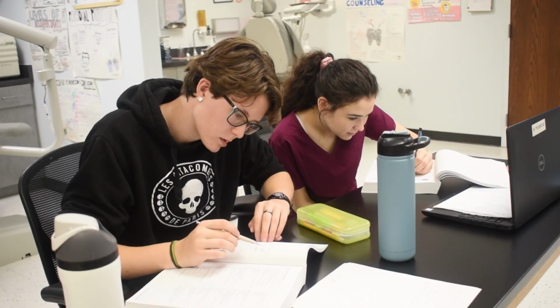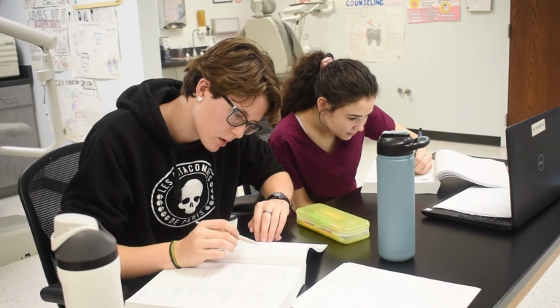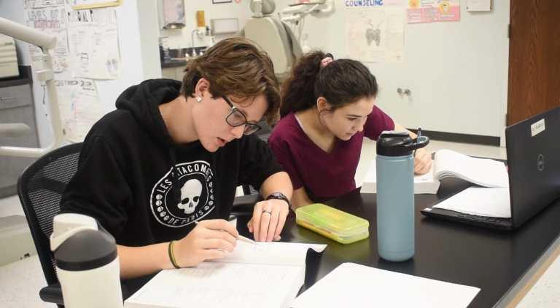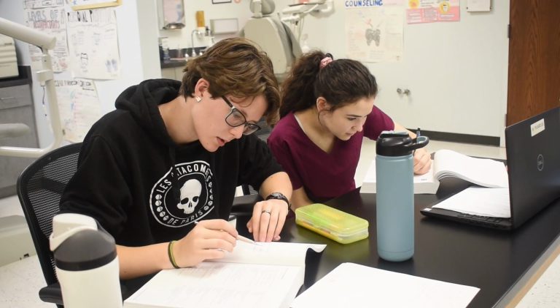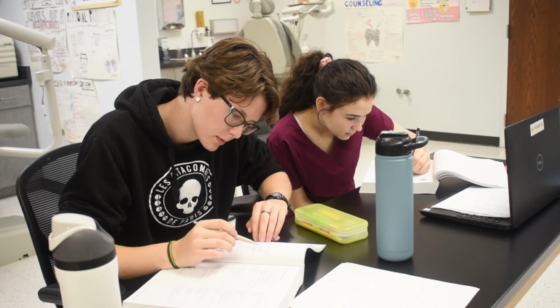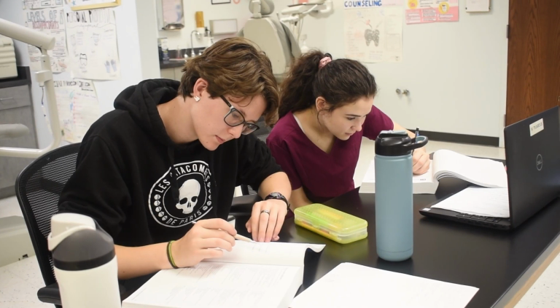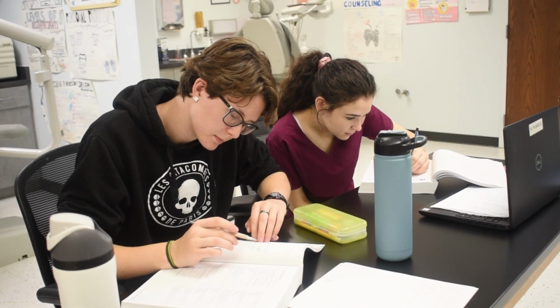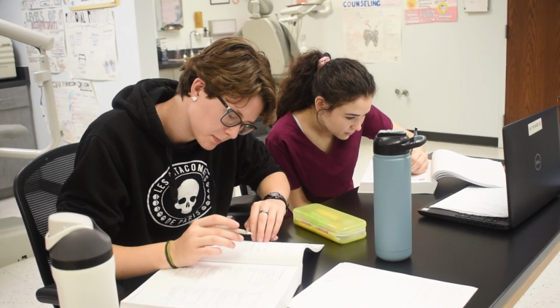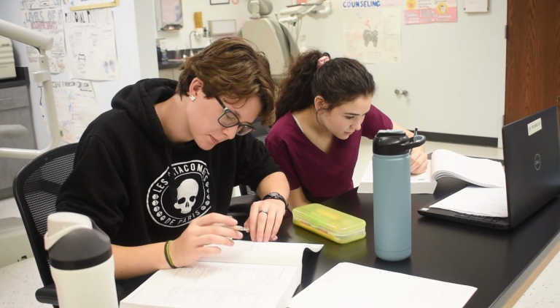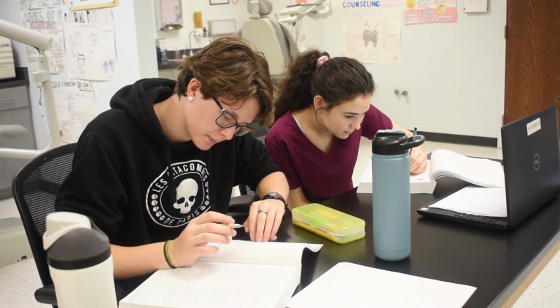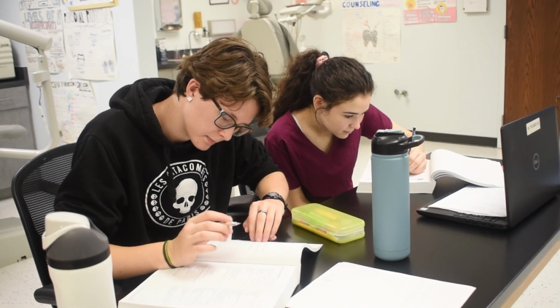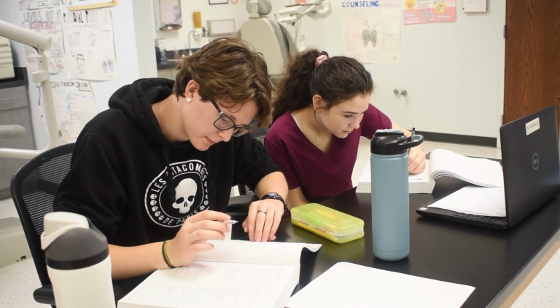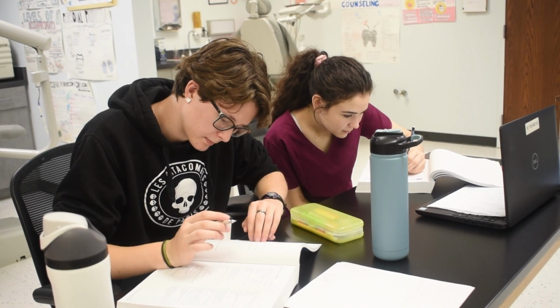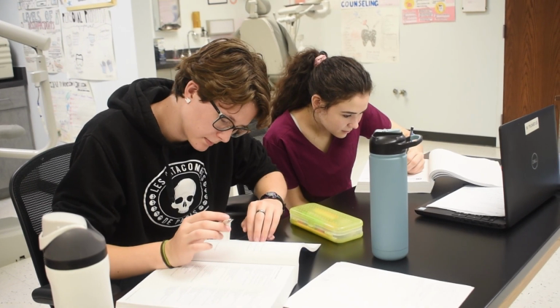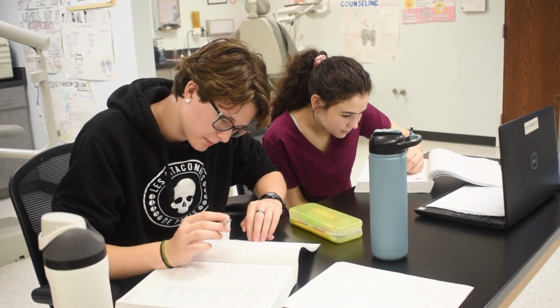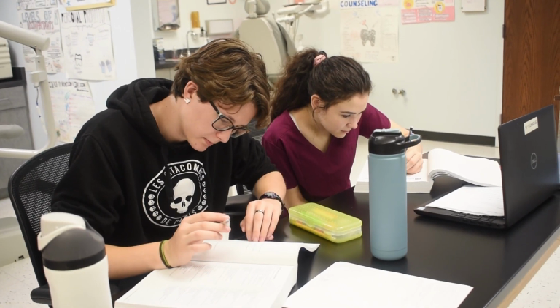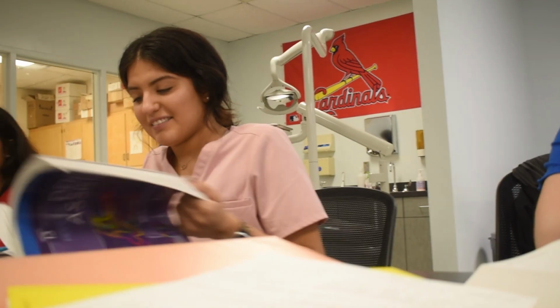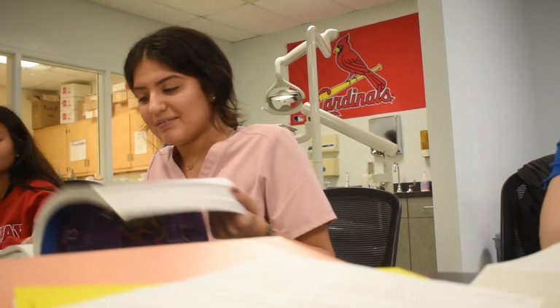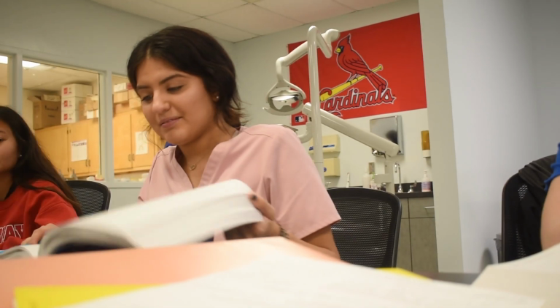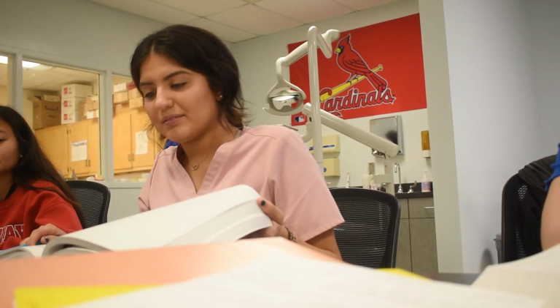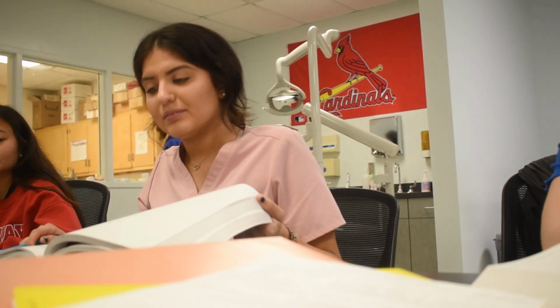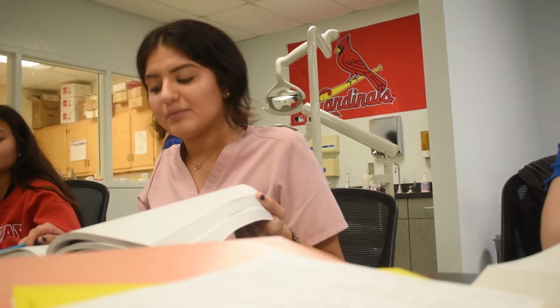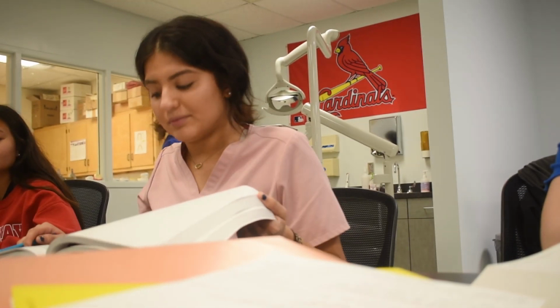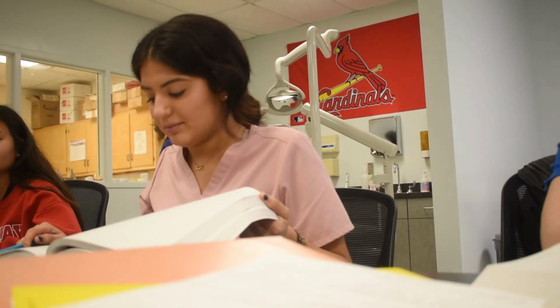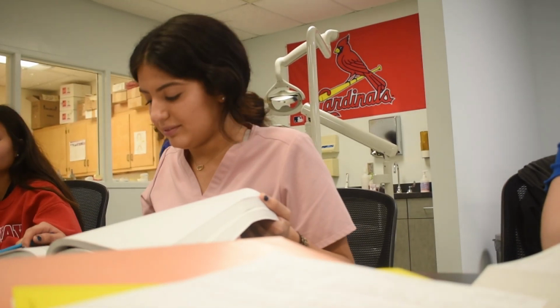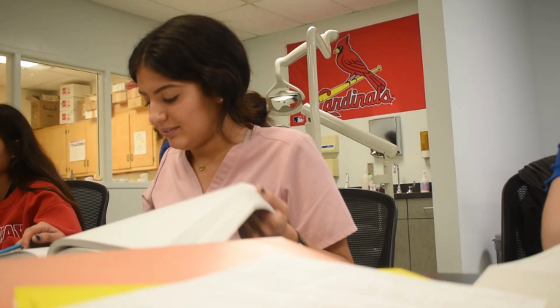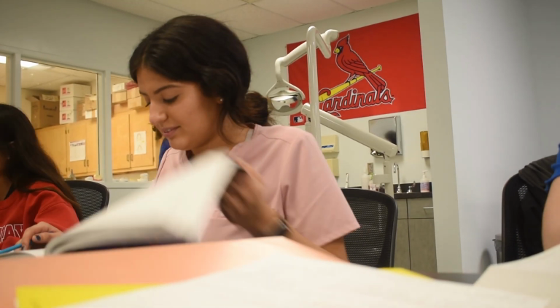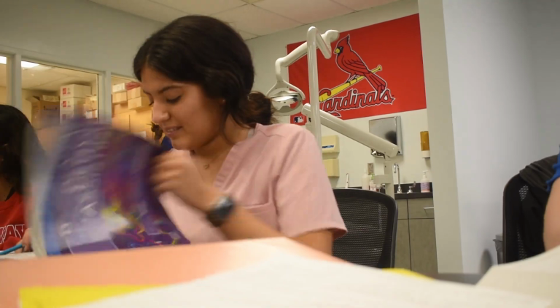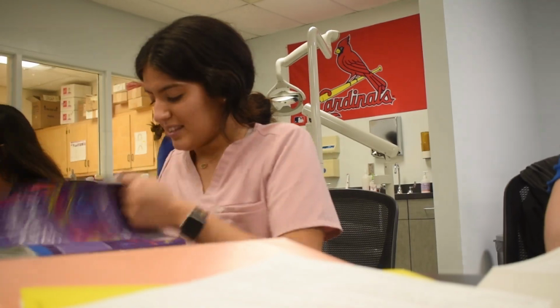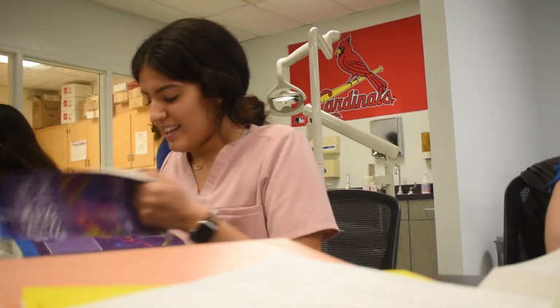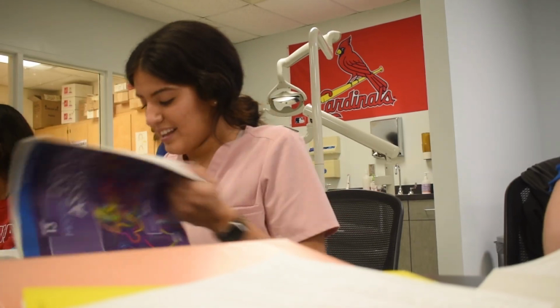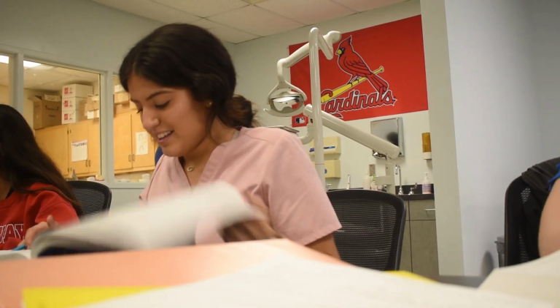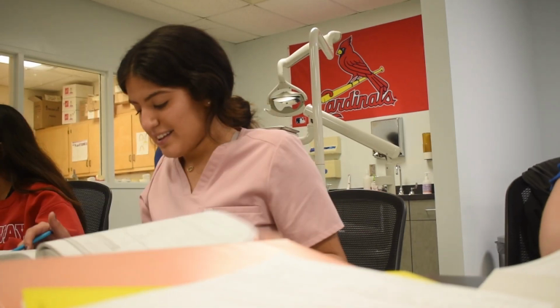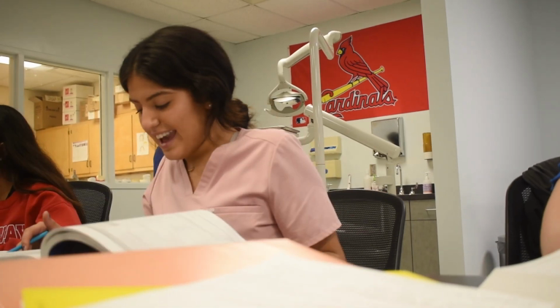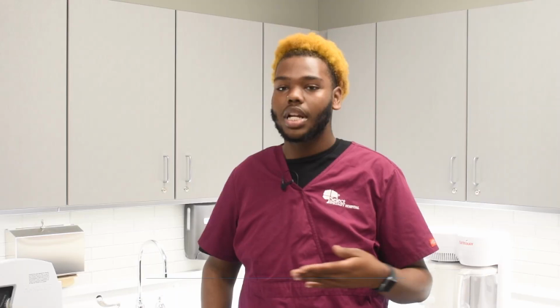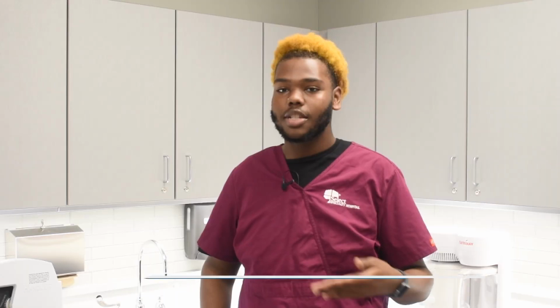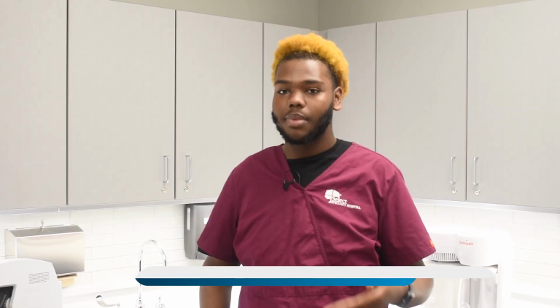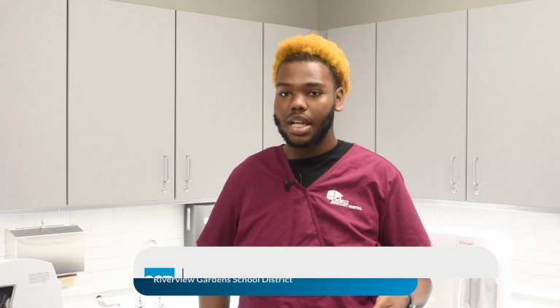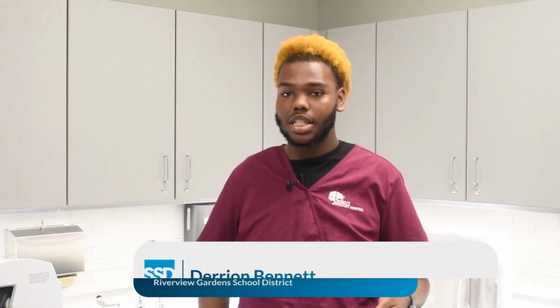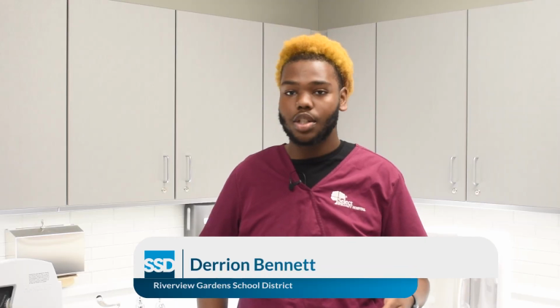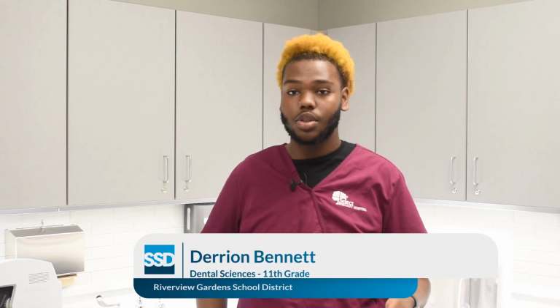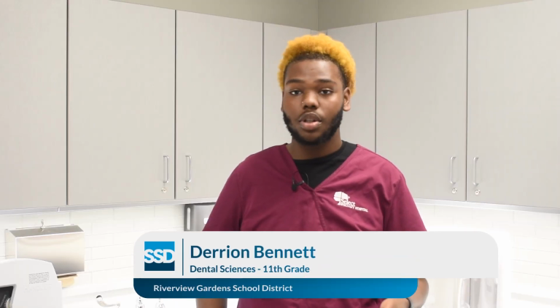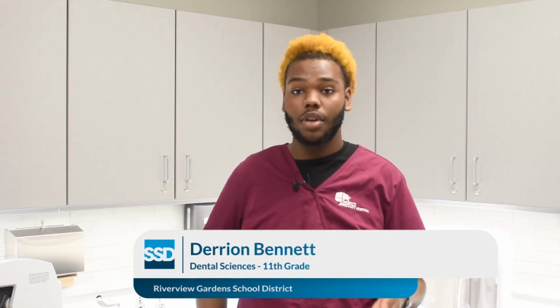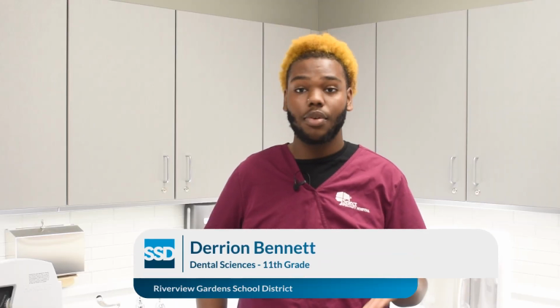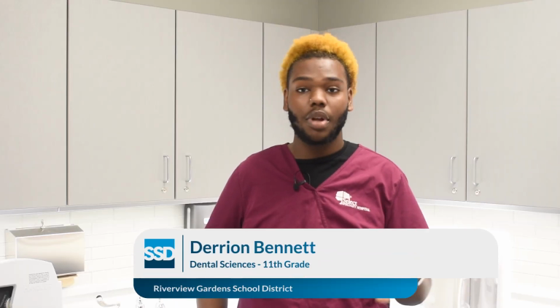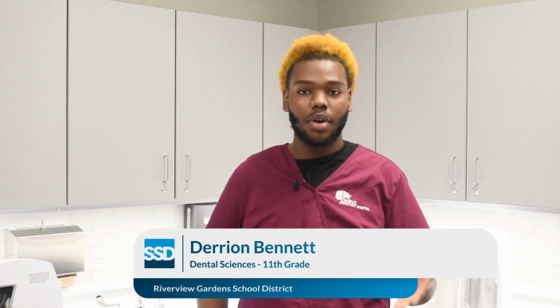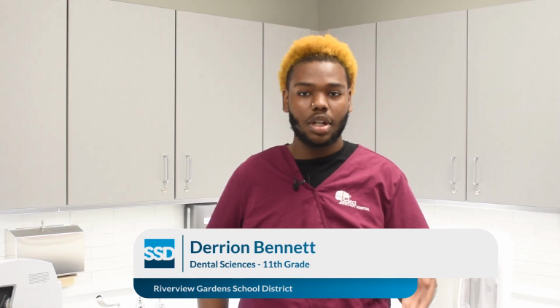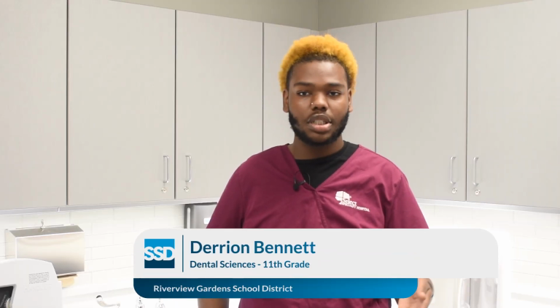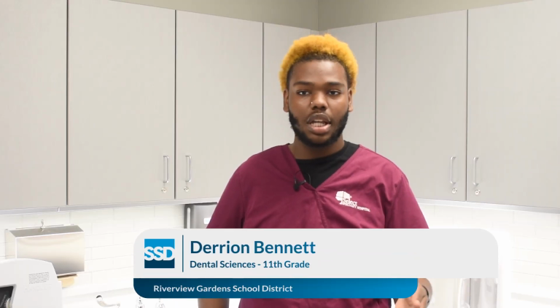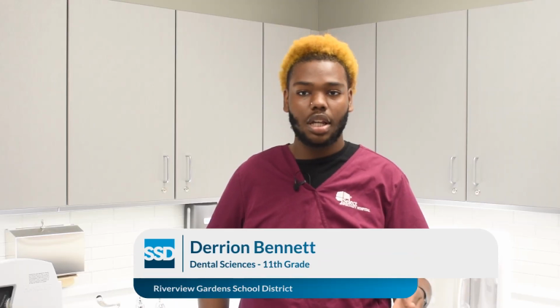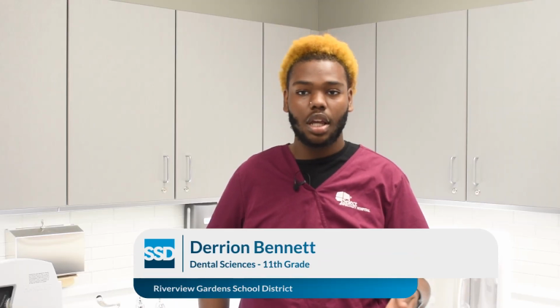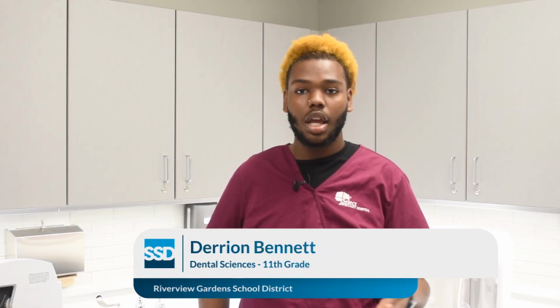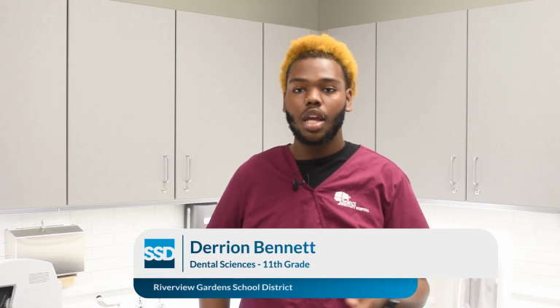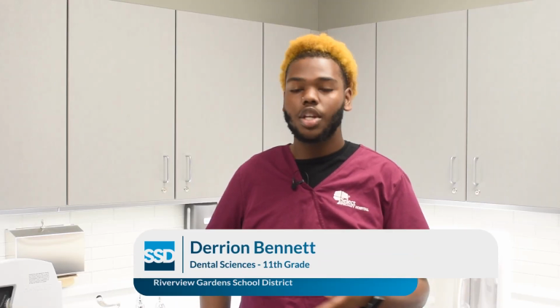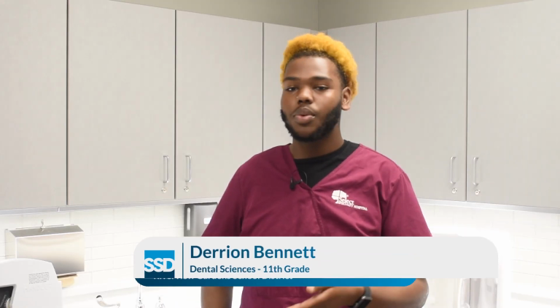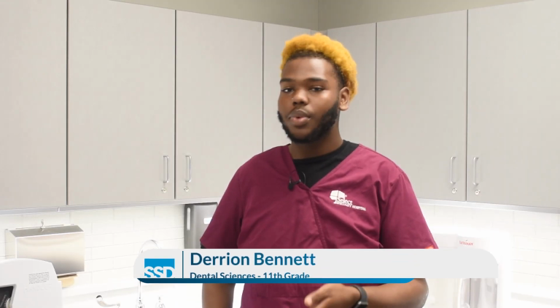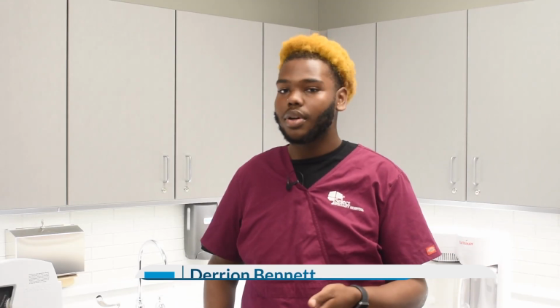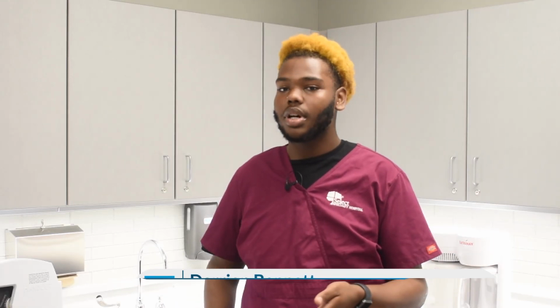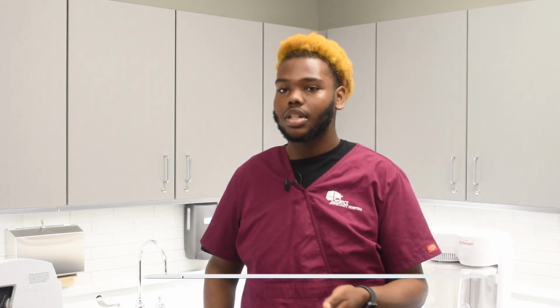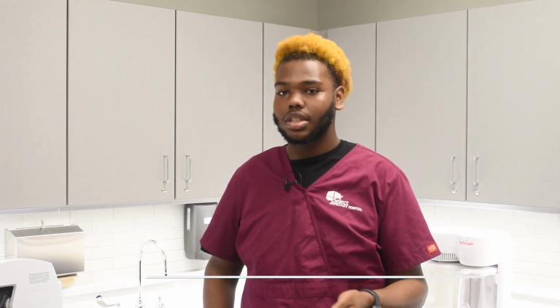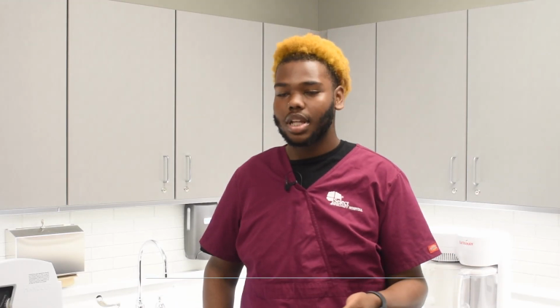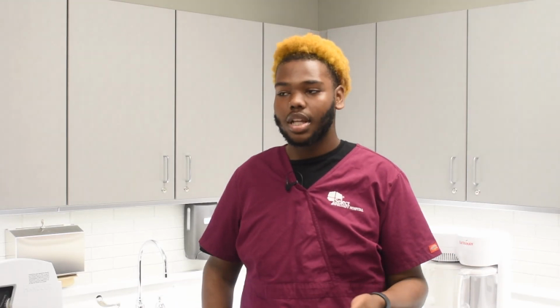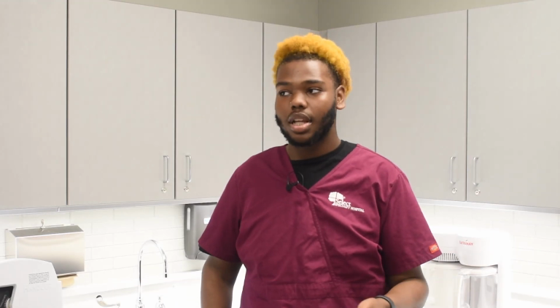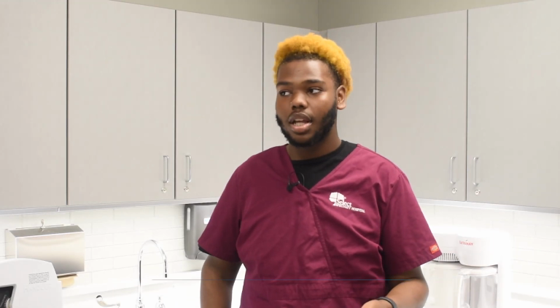The instructor is very hands-on. She's going to talk to you and she's going to explain things to you, so if you don't understand it, you will understand it.